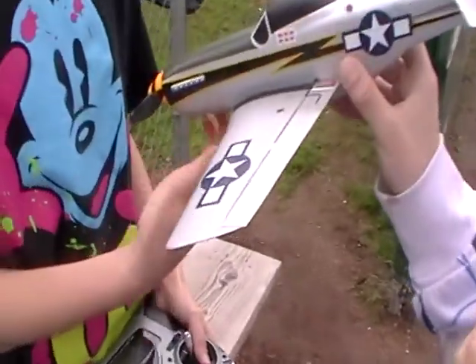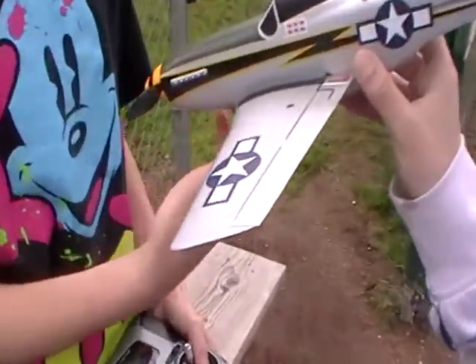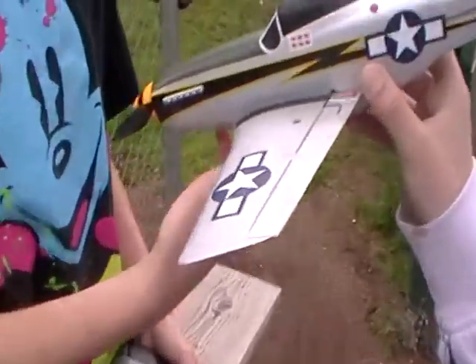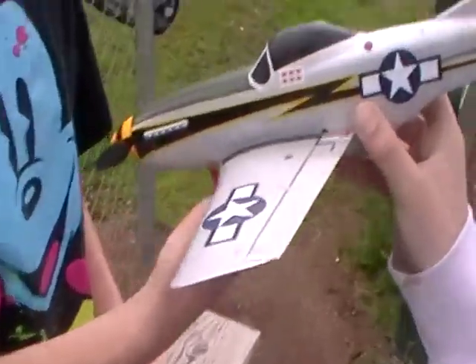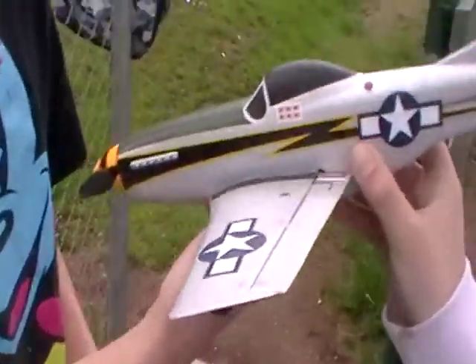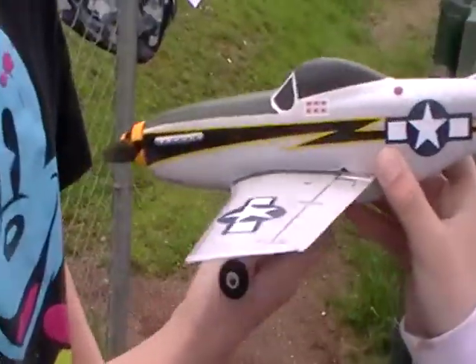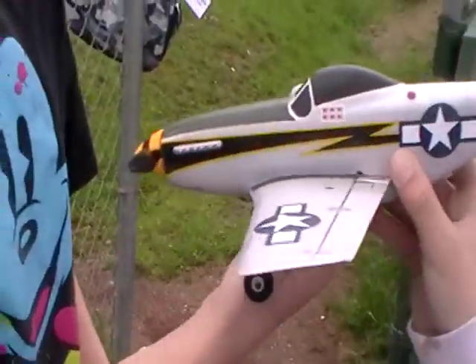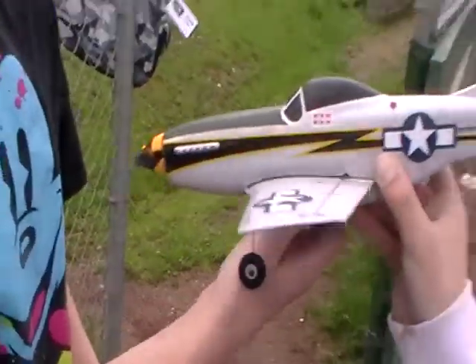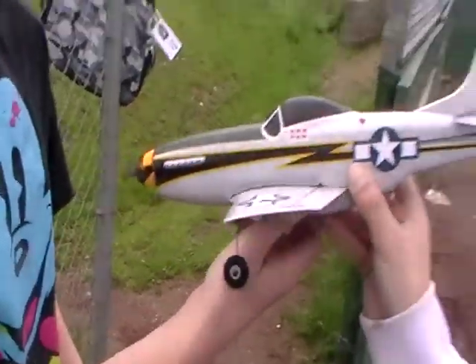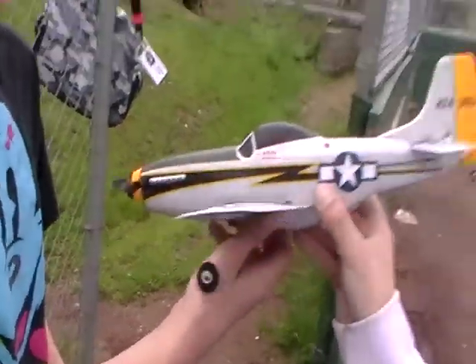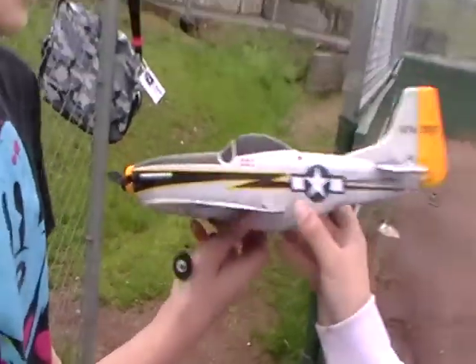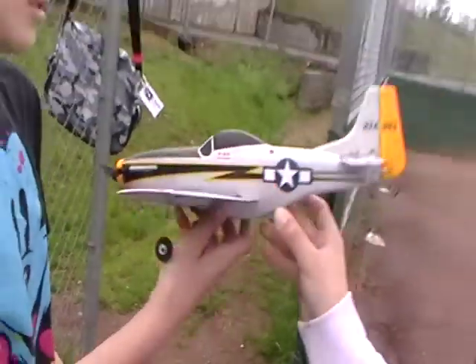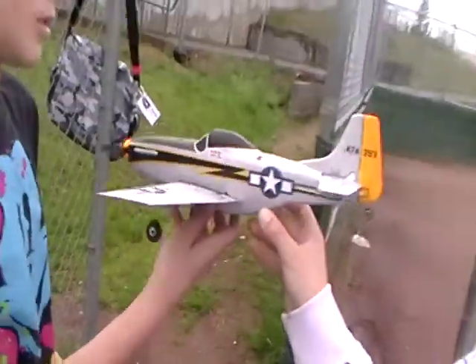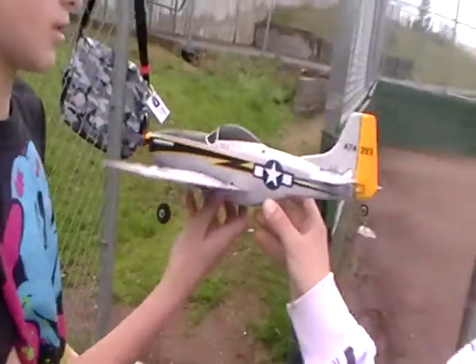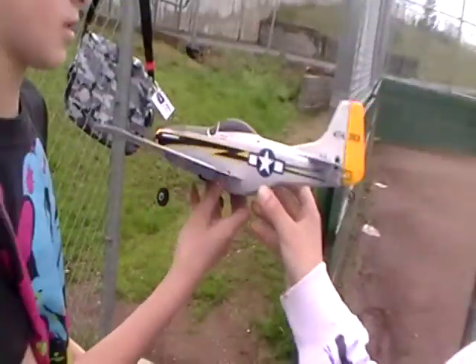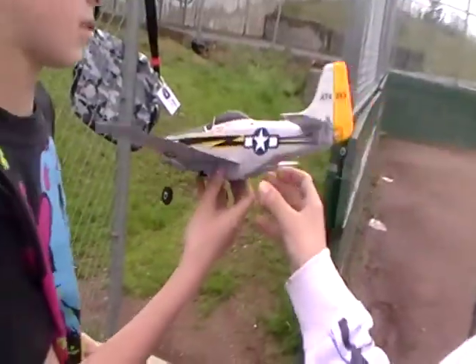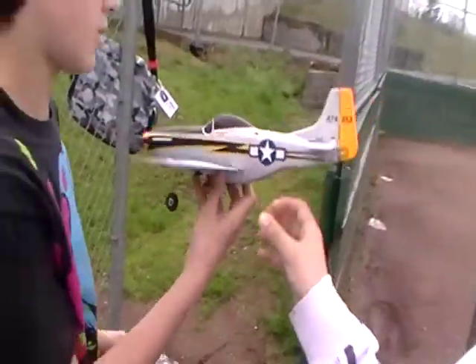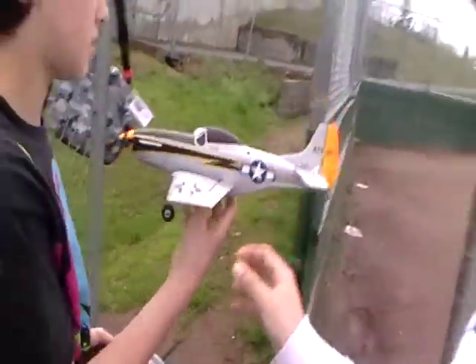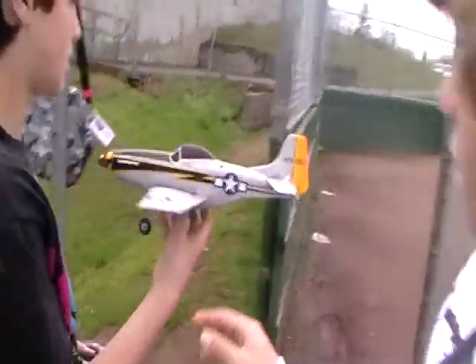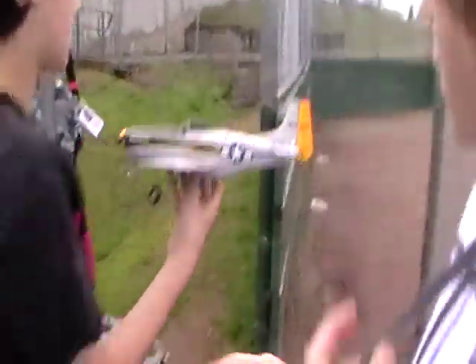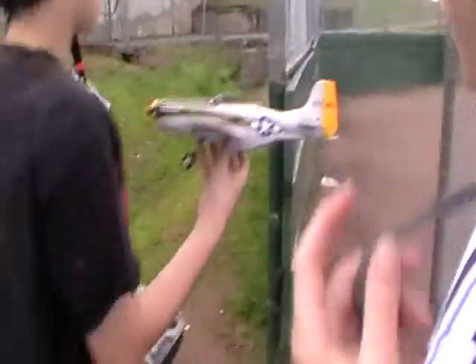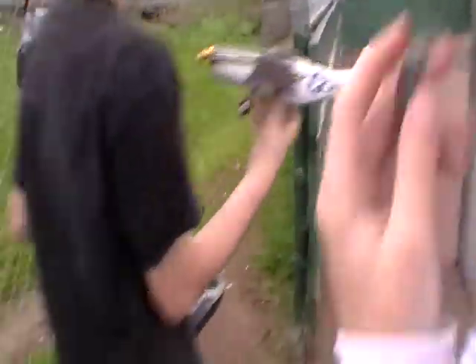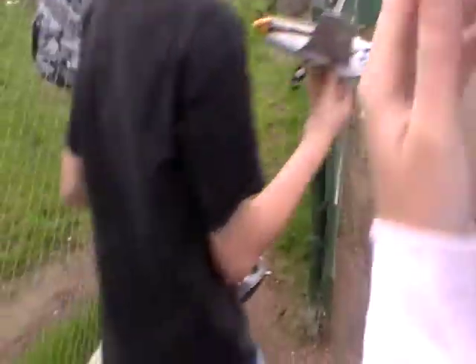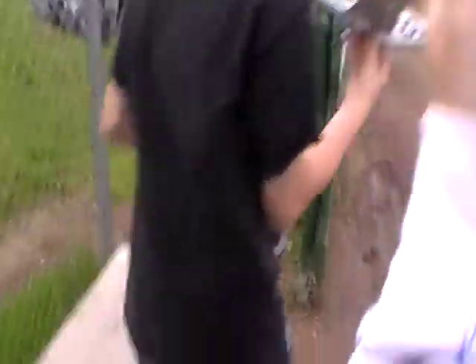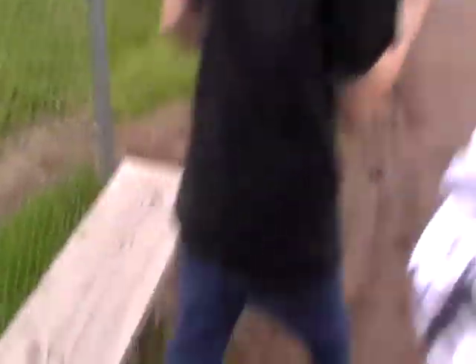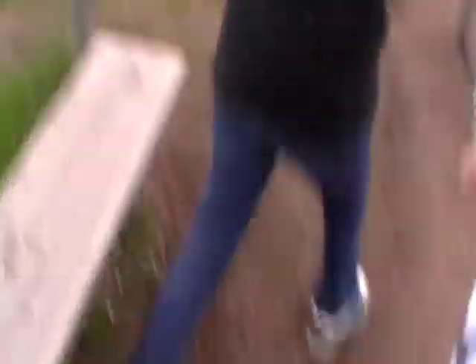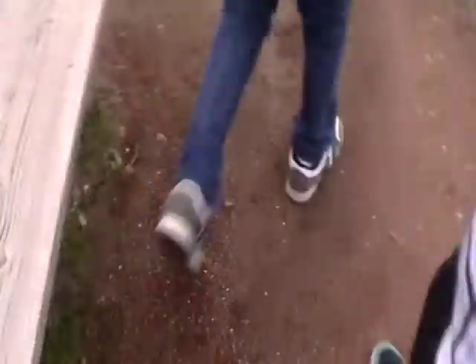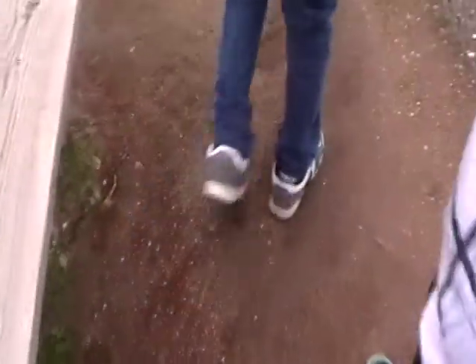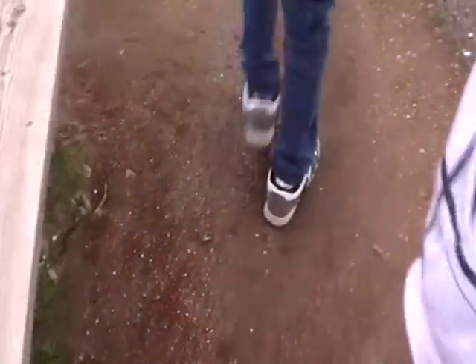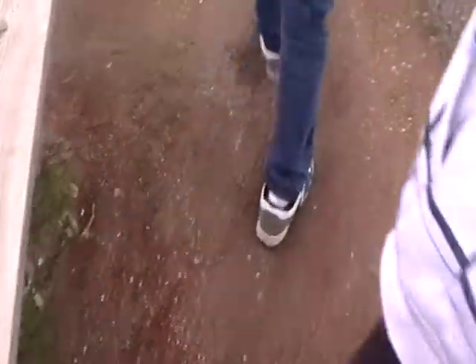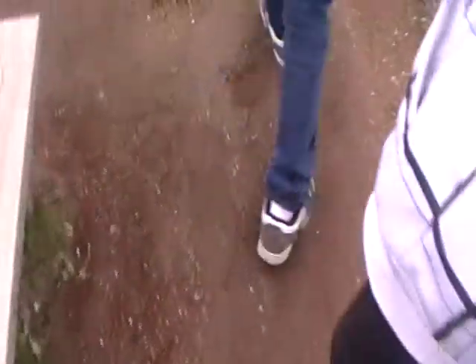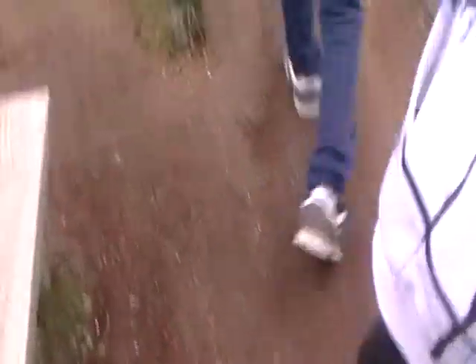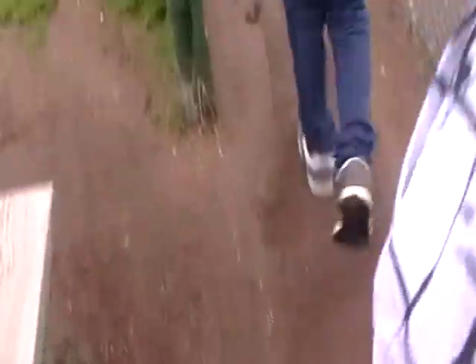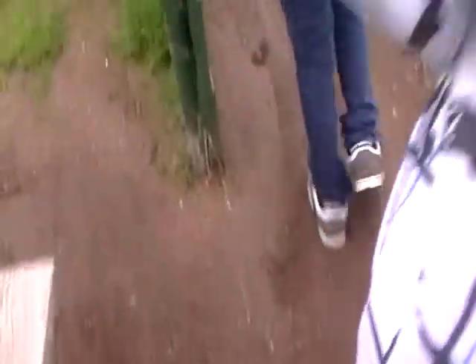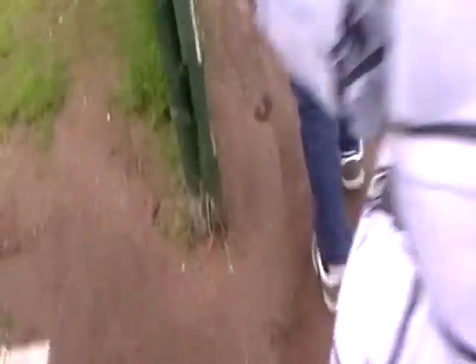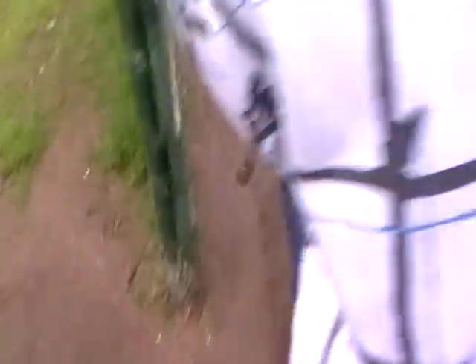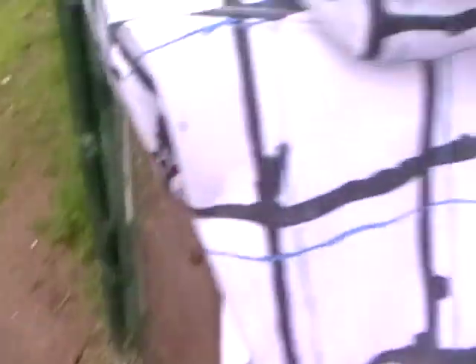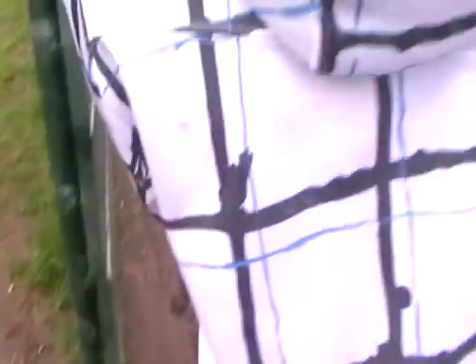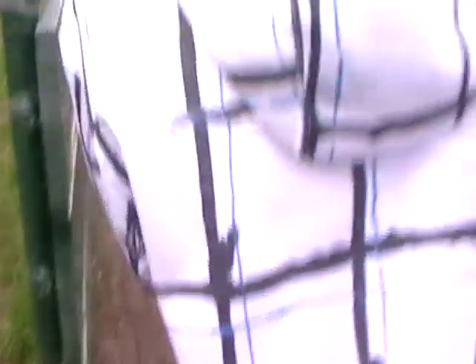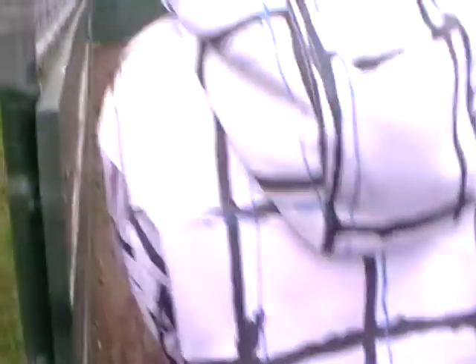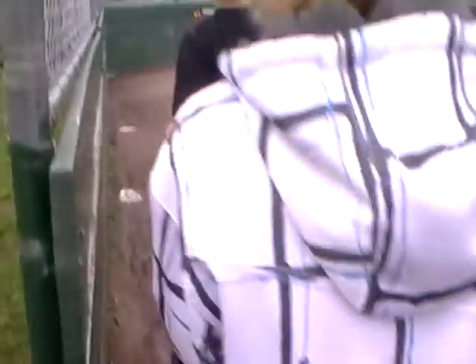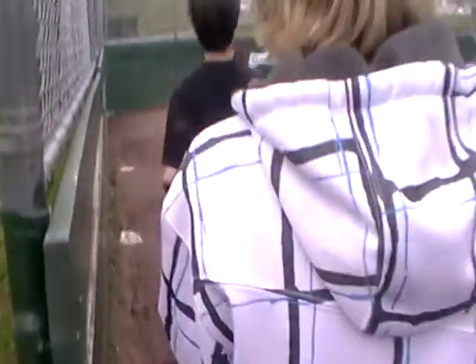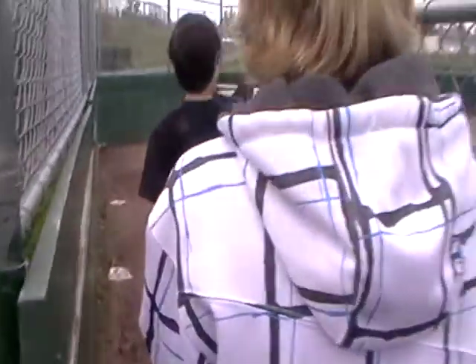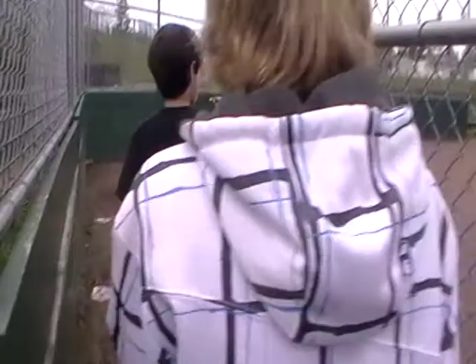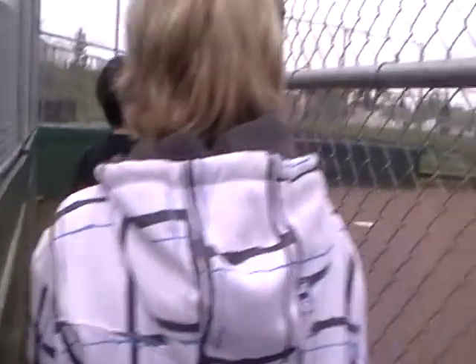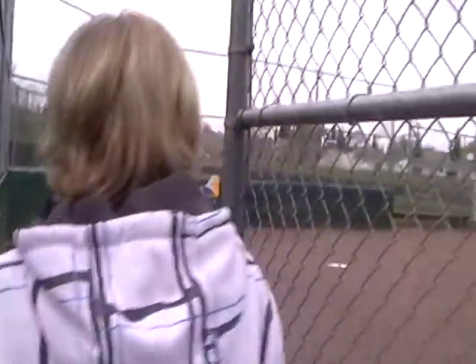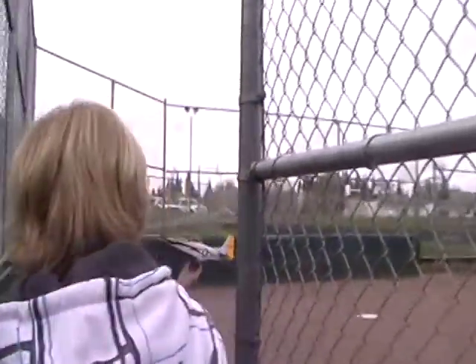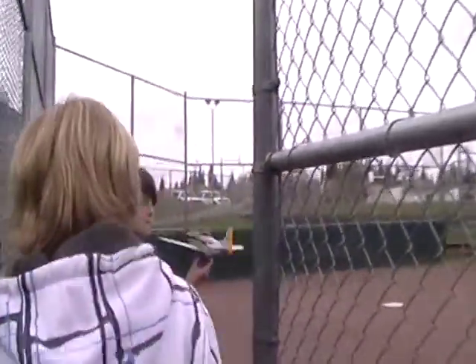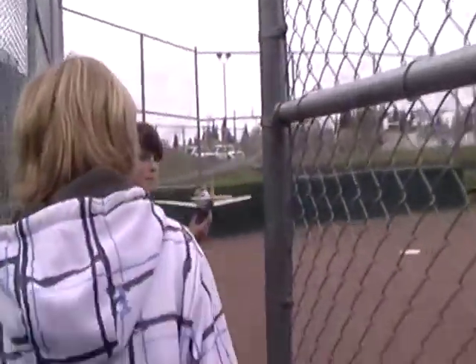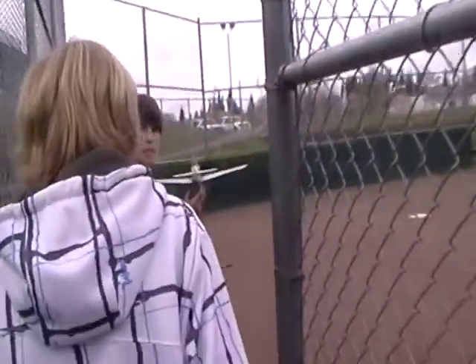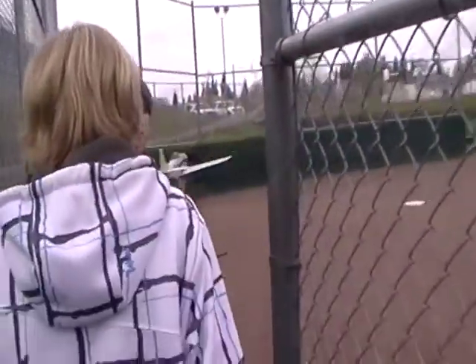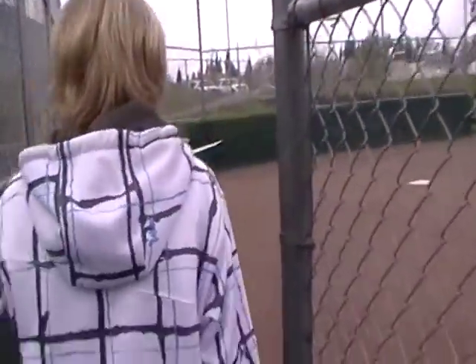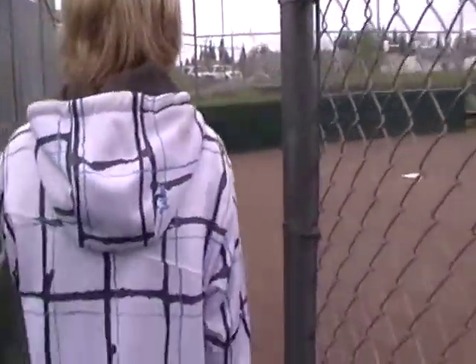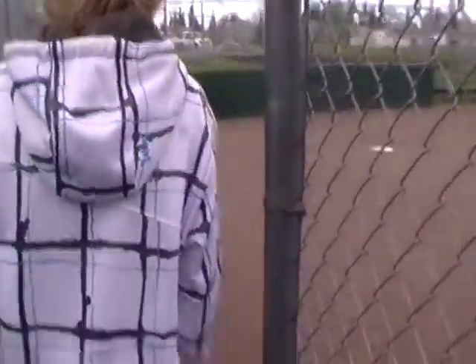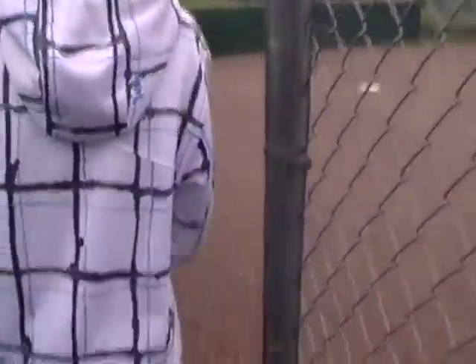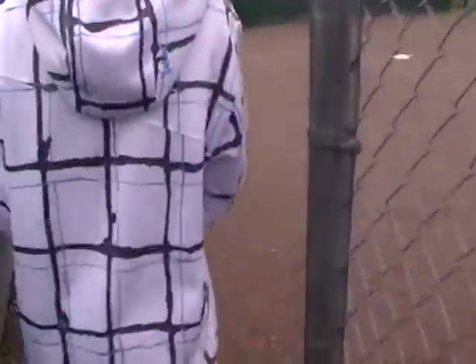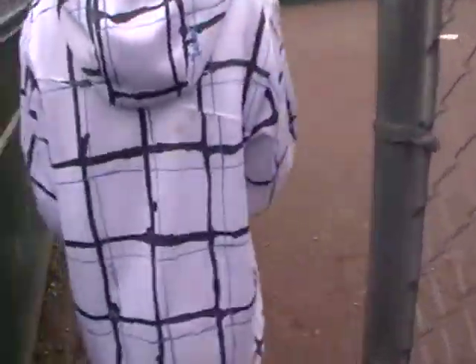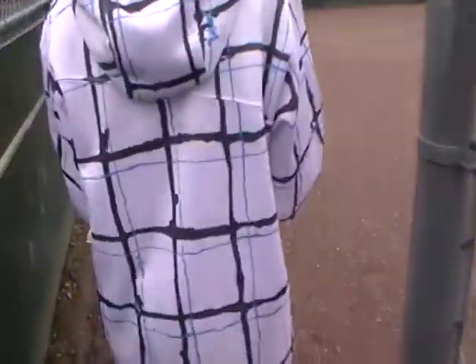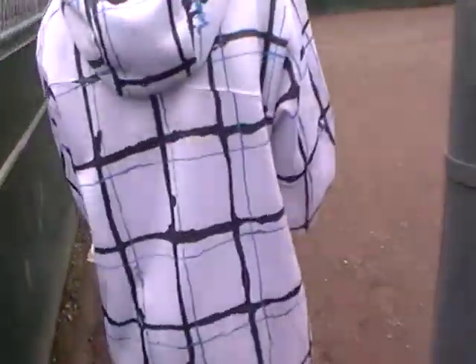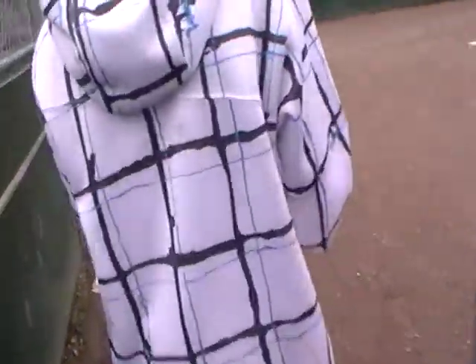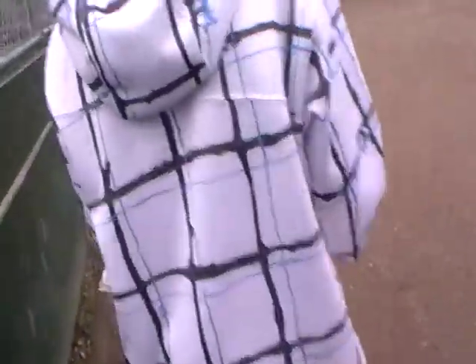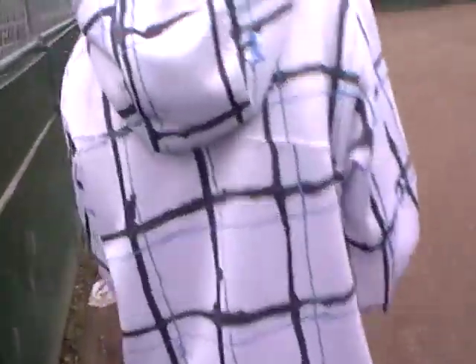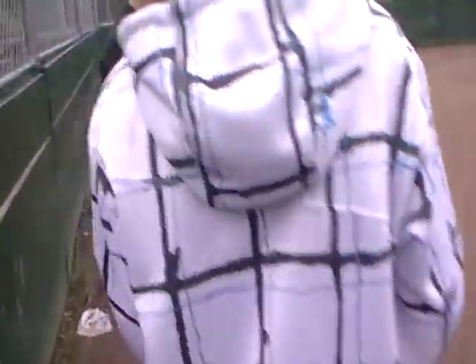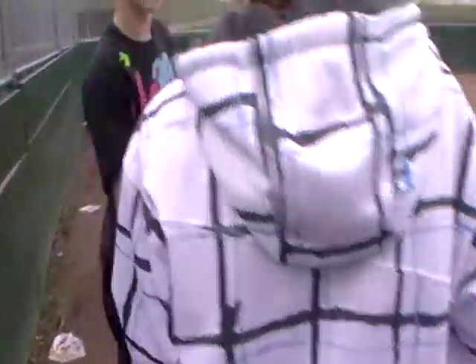I think it'll look really scale in the air if you try a flight without the landing gear. After you get used to it, maybe try a little bit.